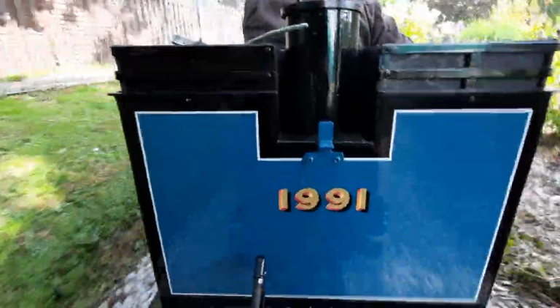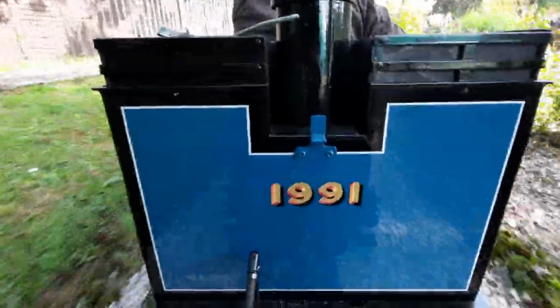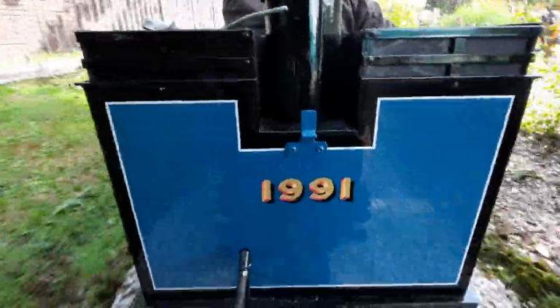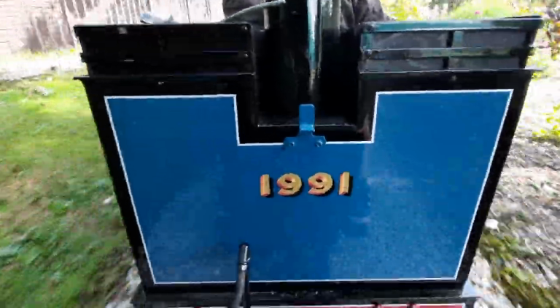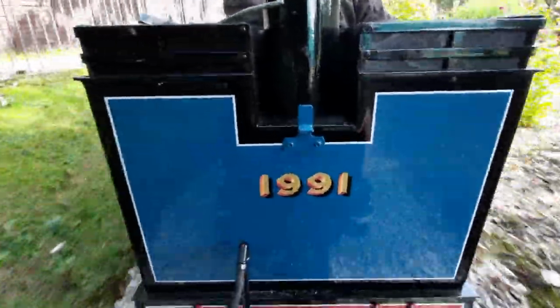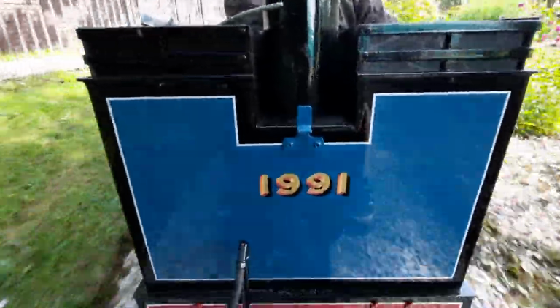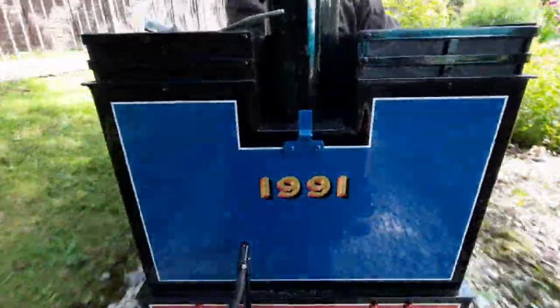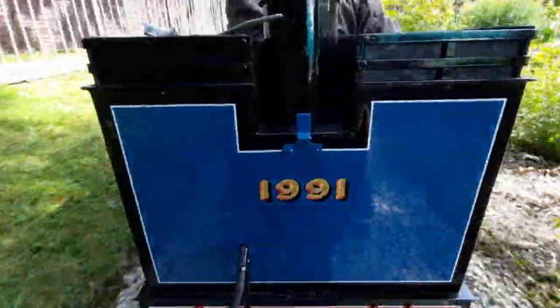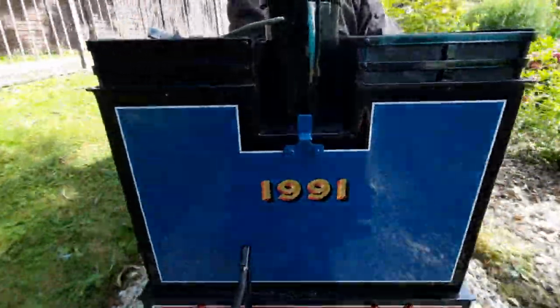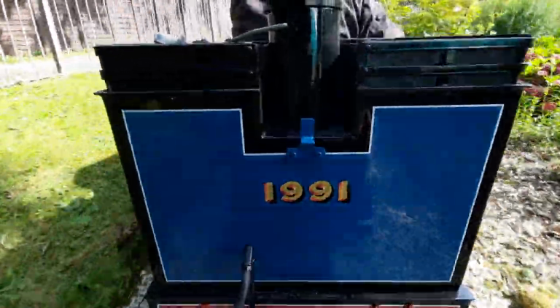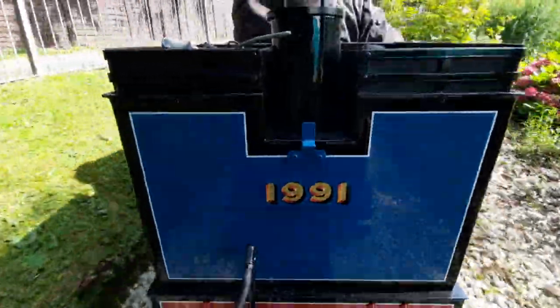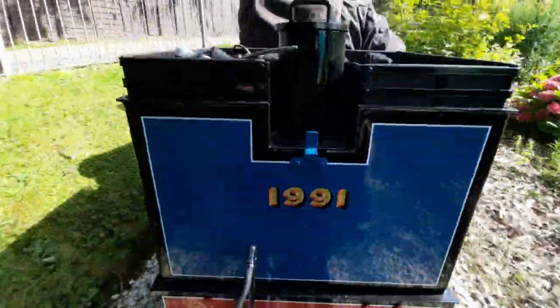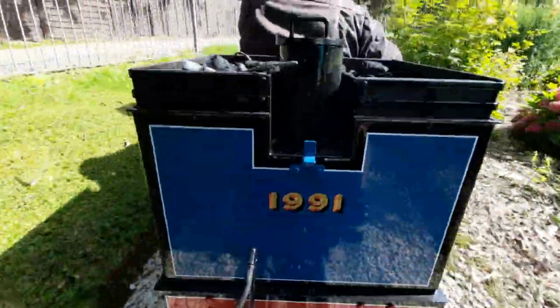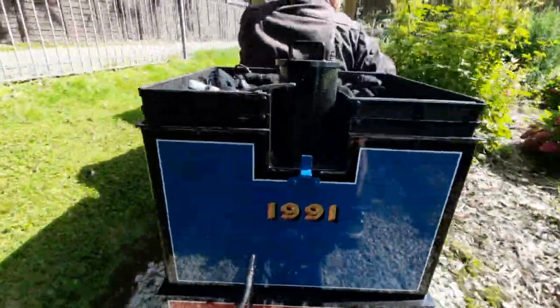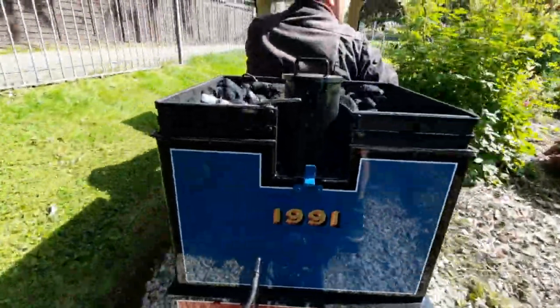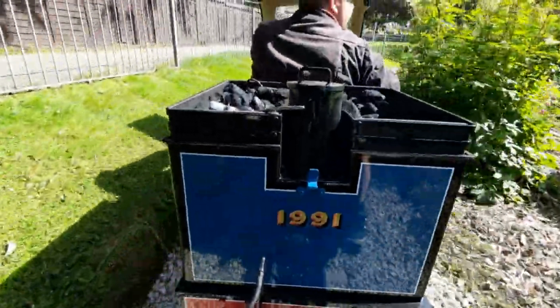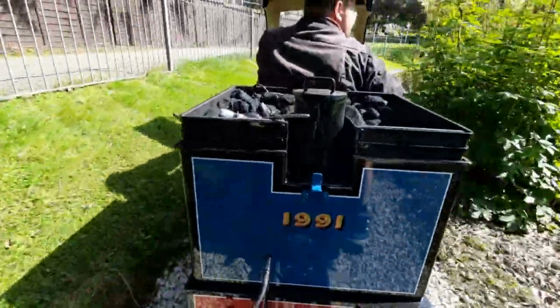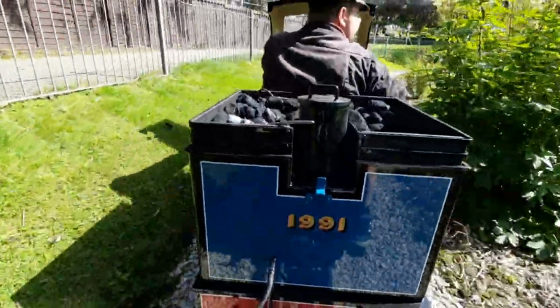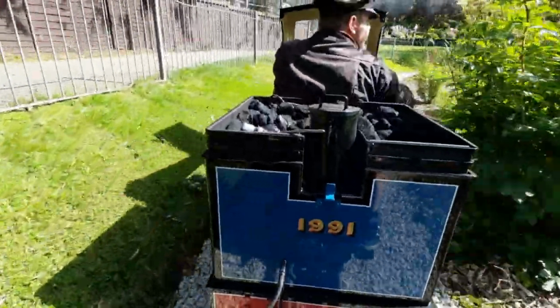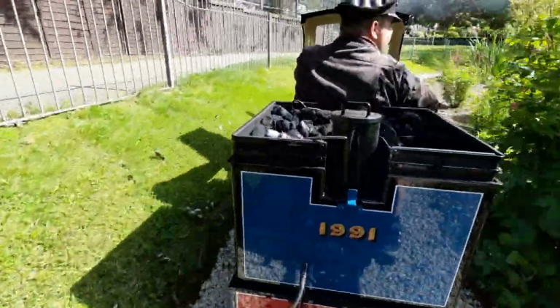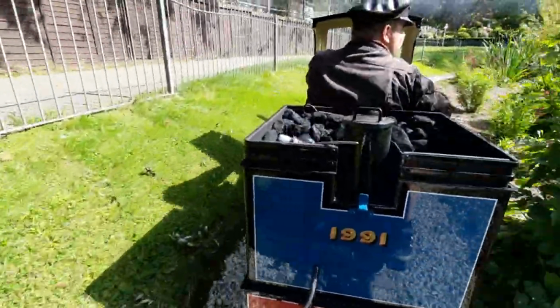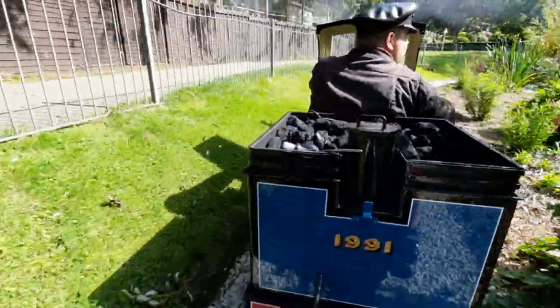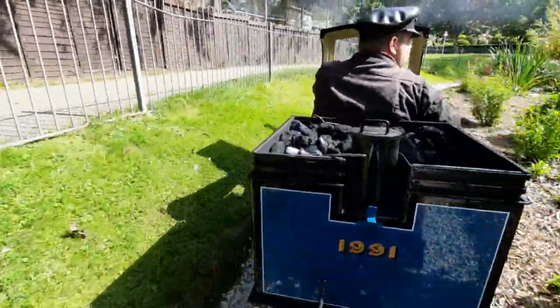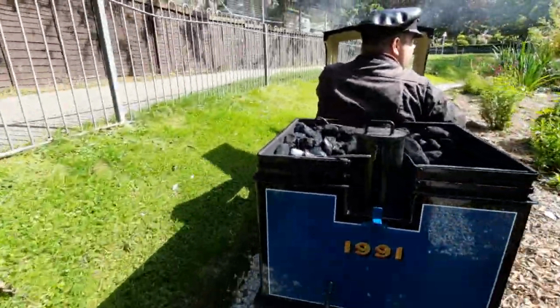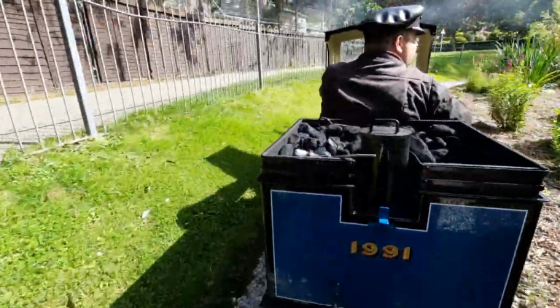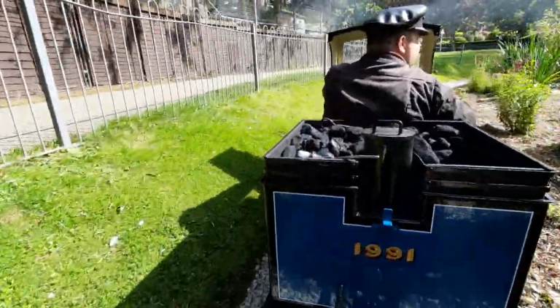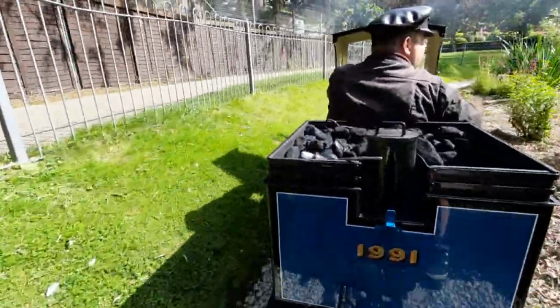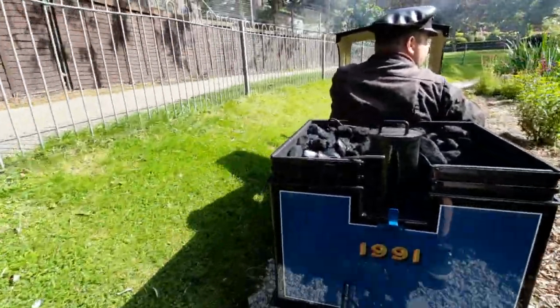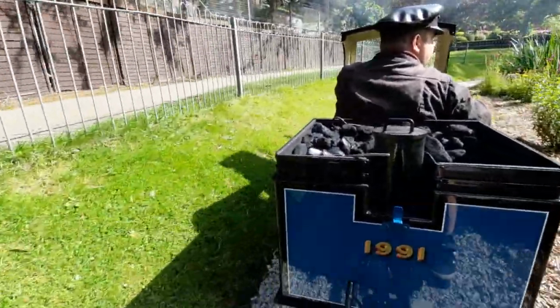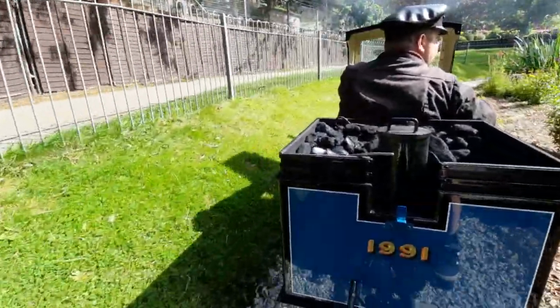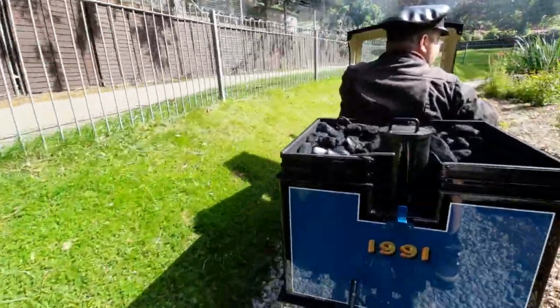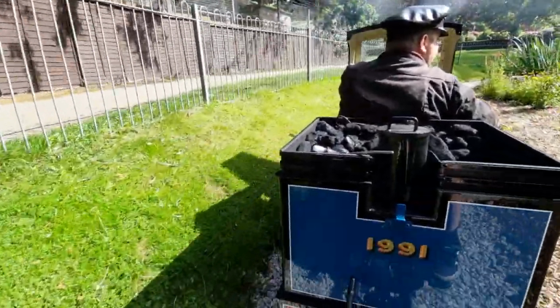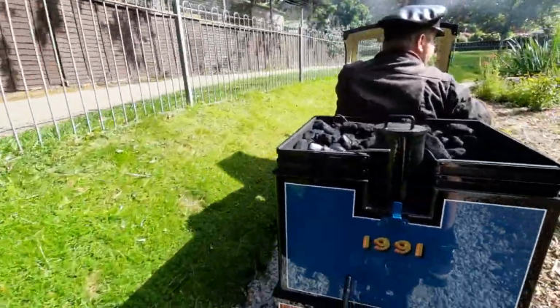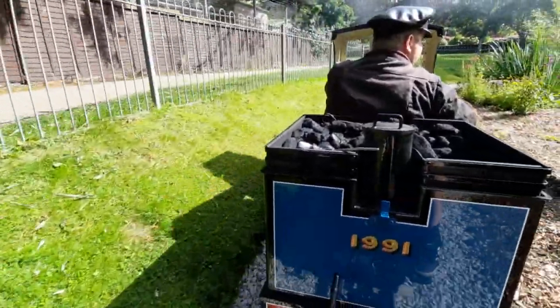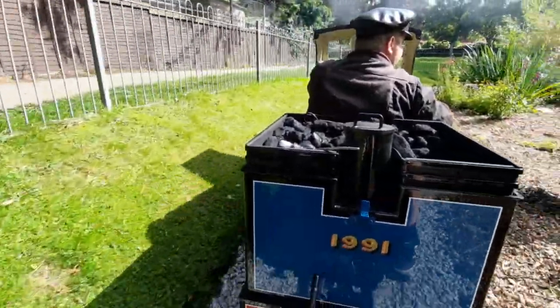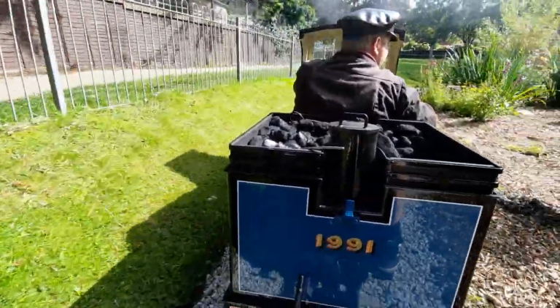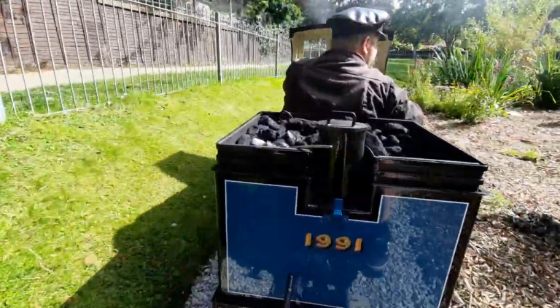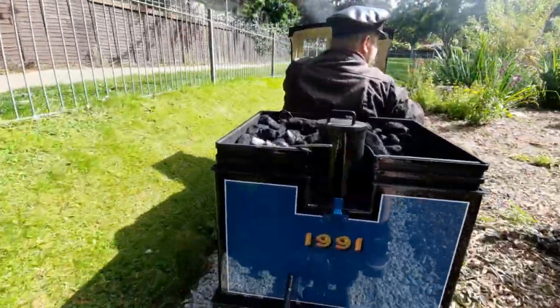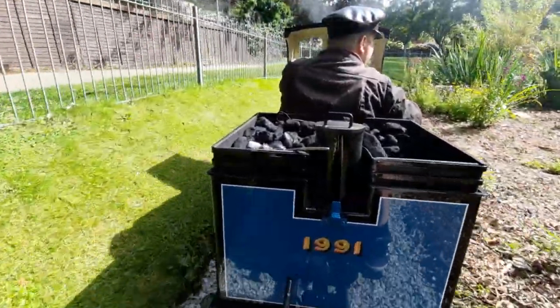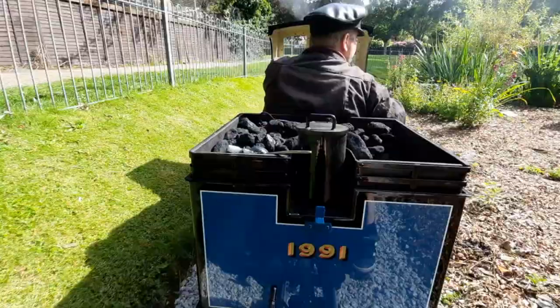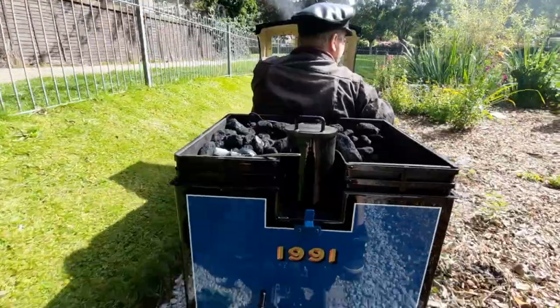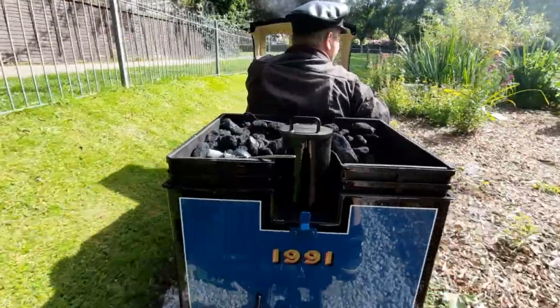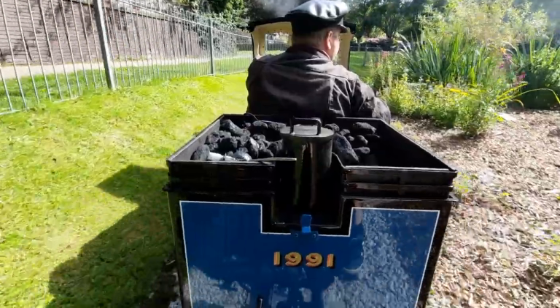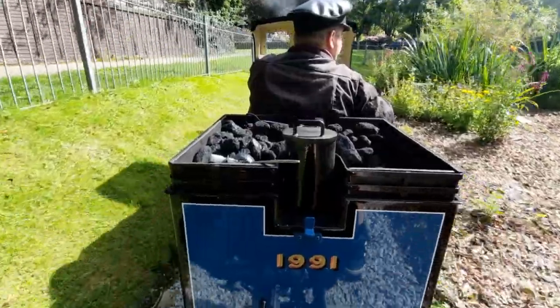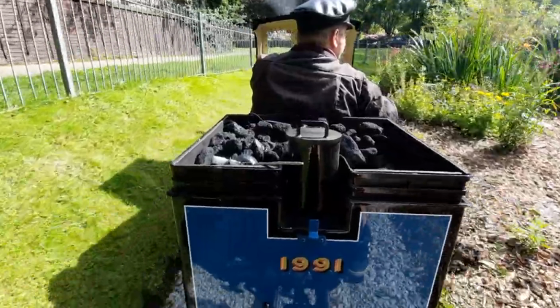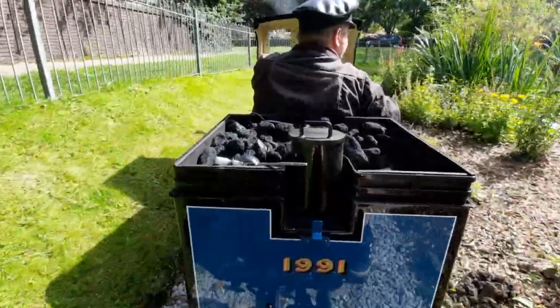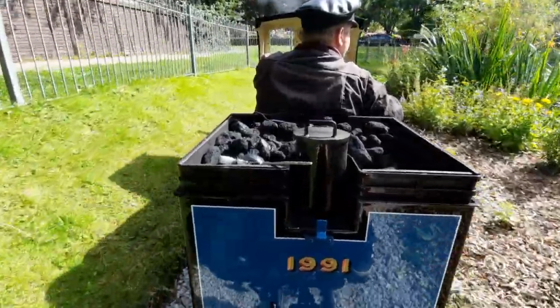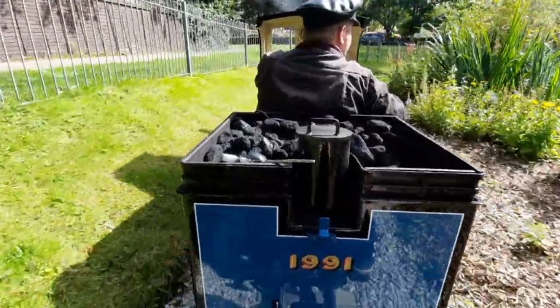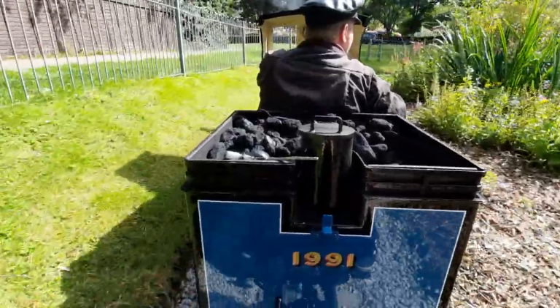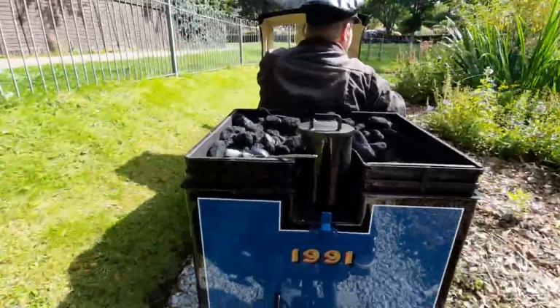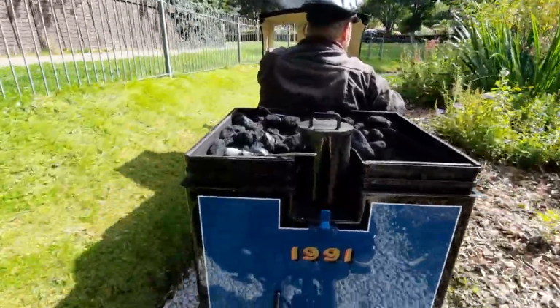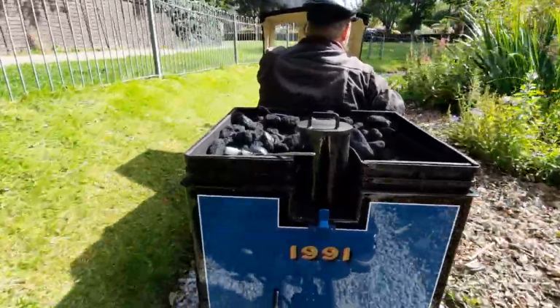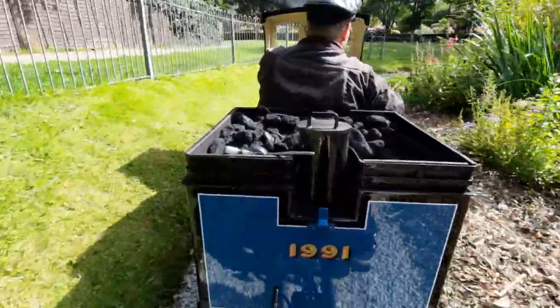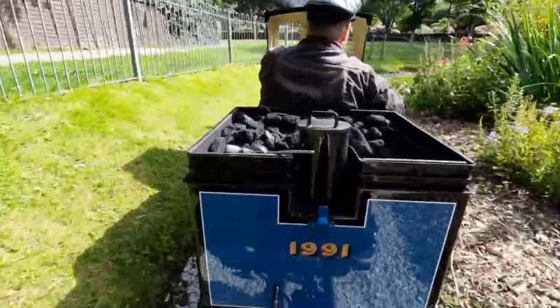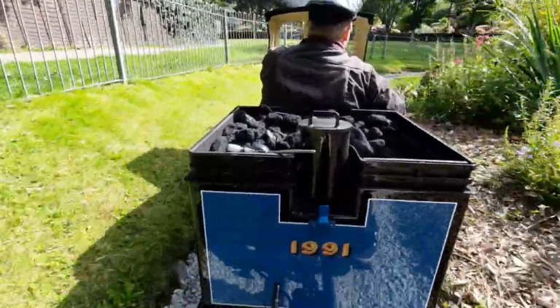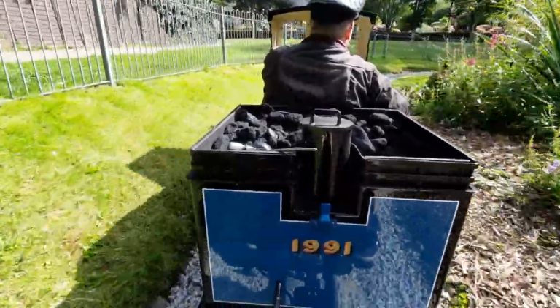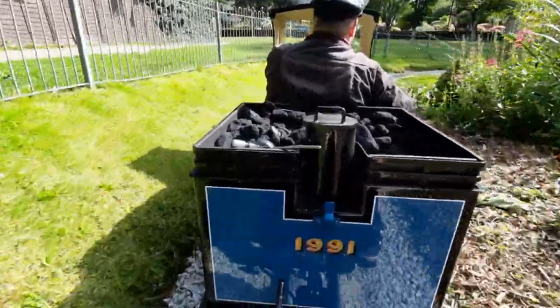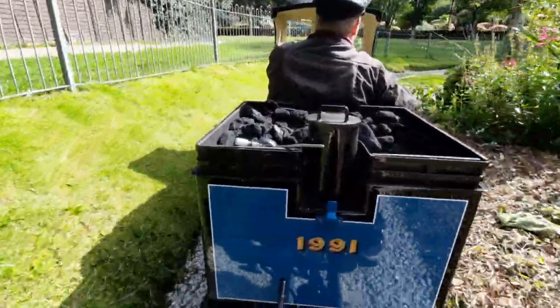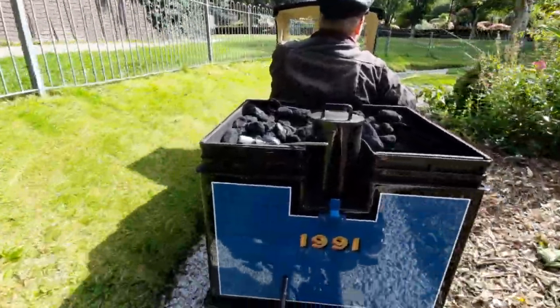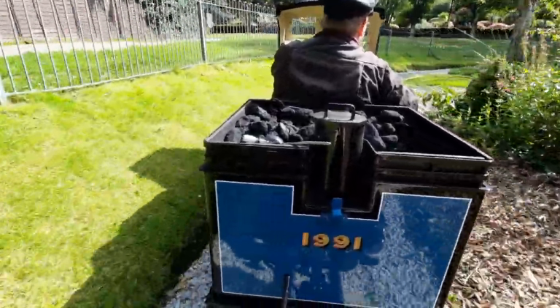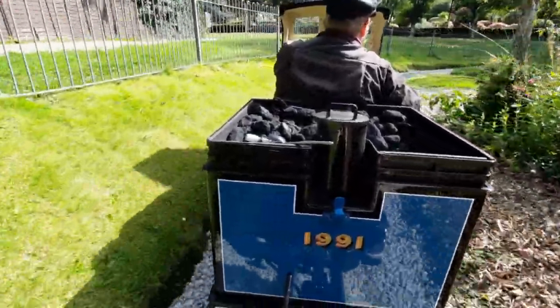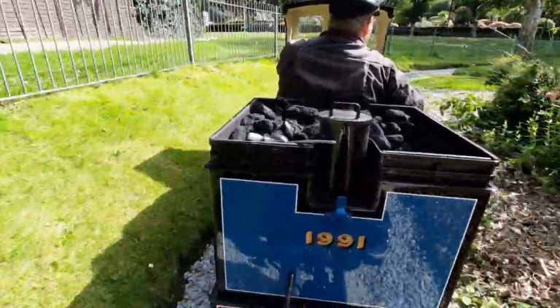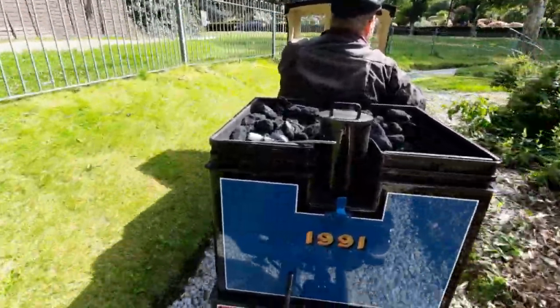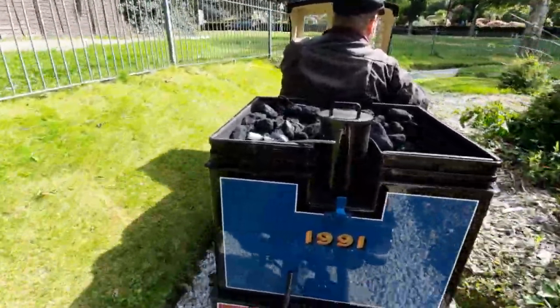1991 — this locomotive is Ashley, a live coal-fired steam locomotive.